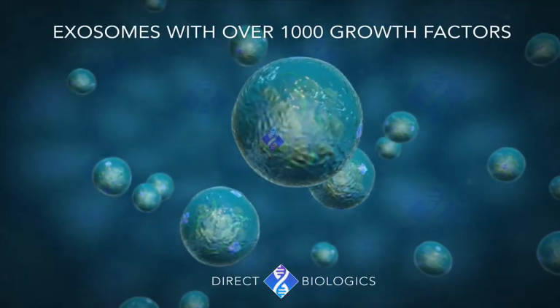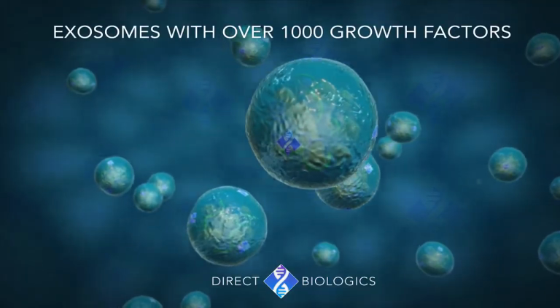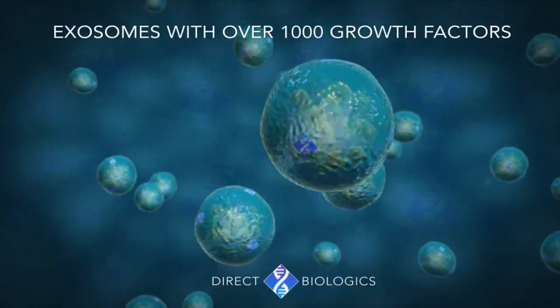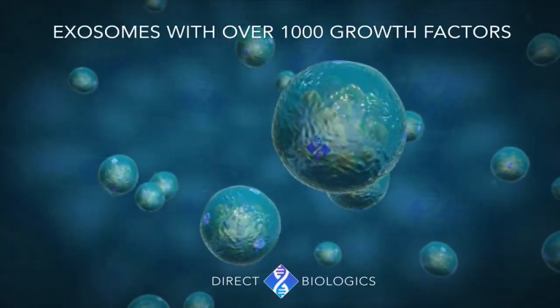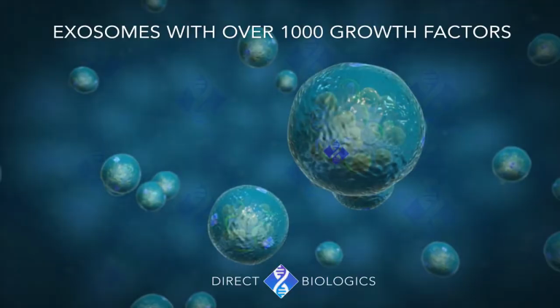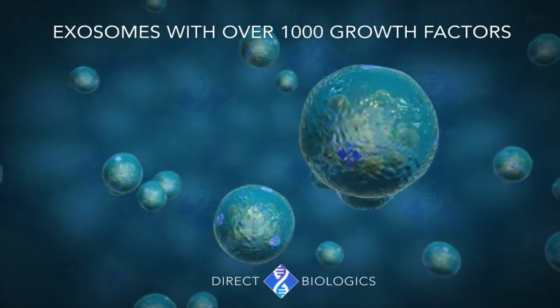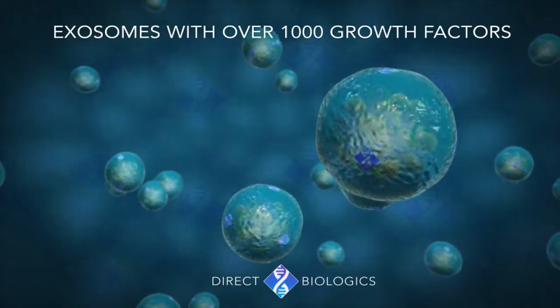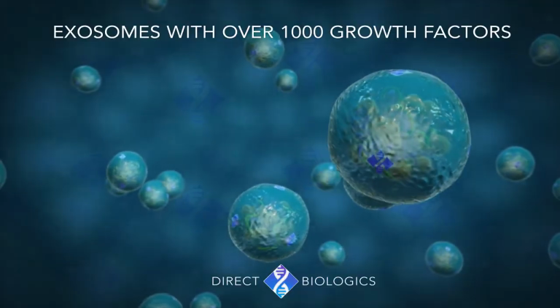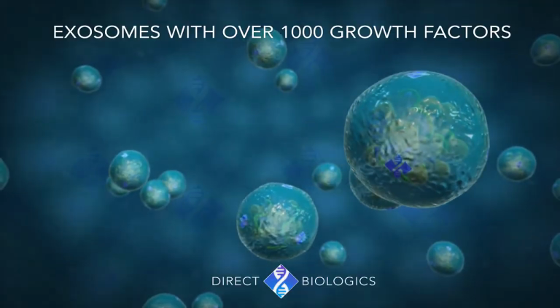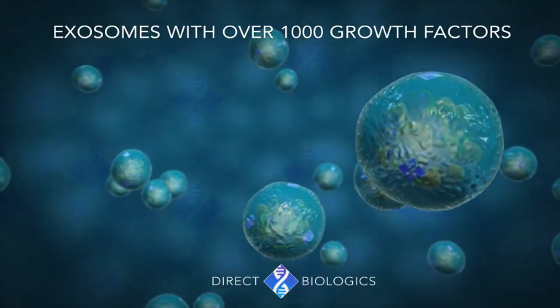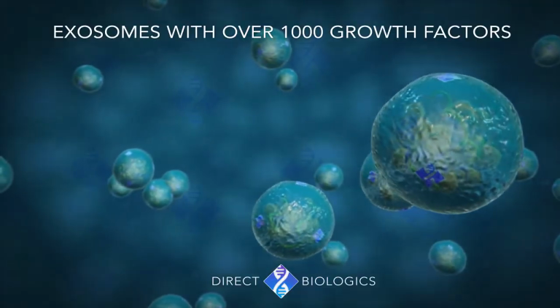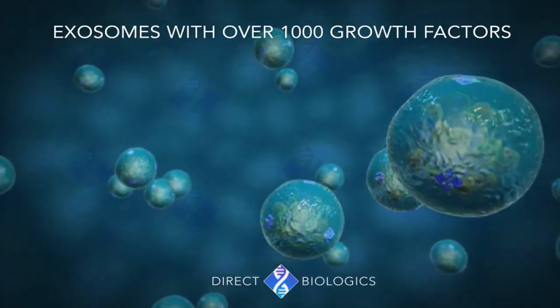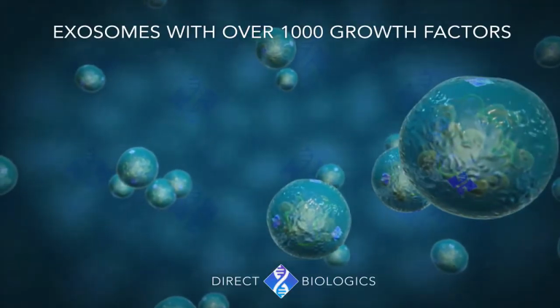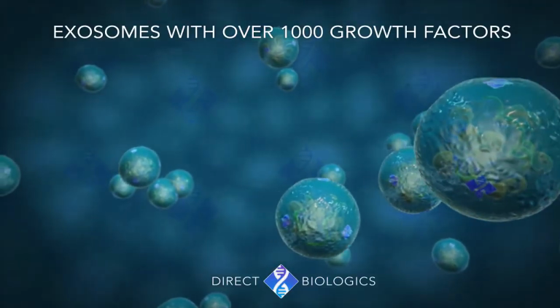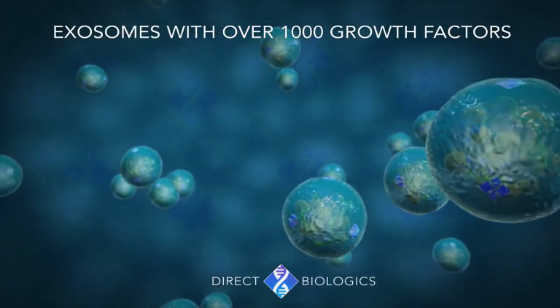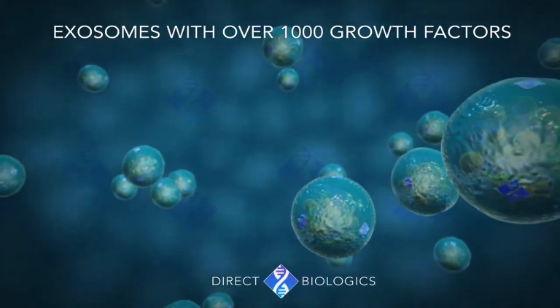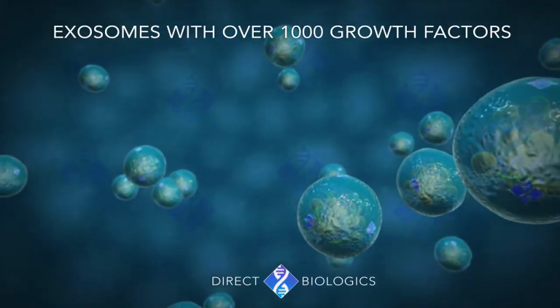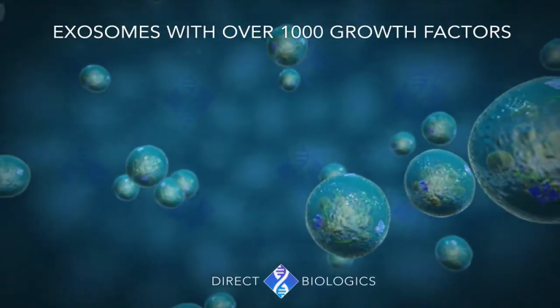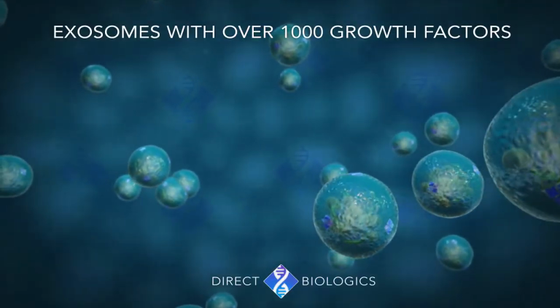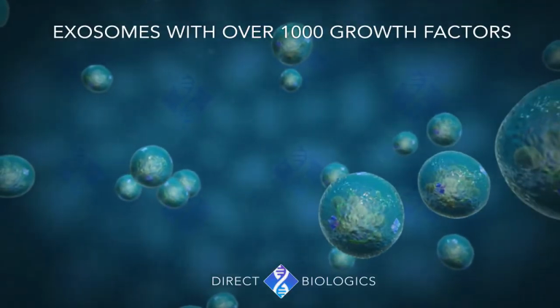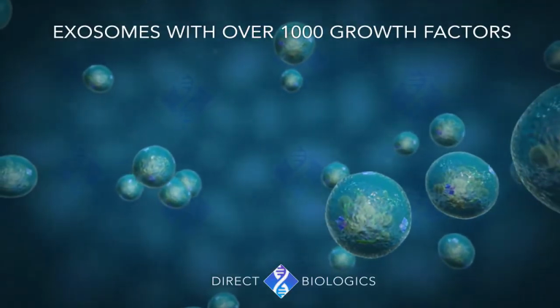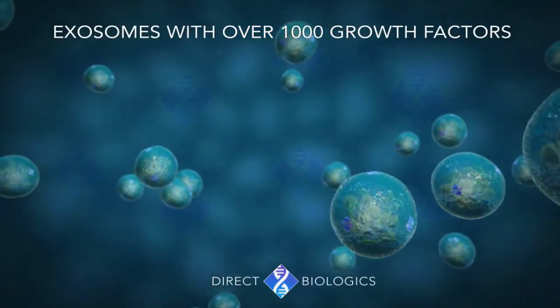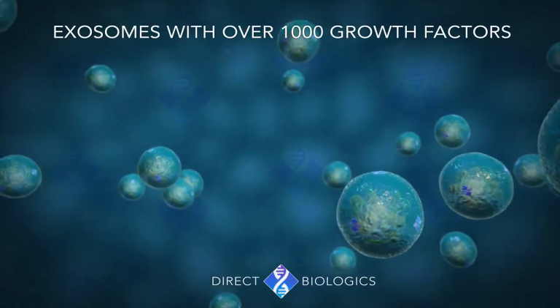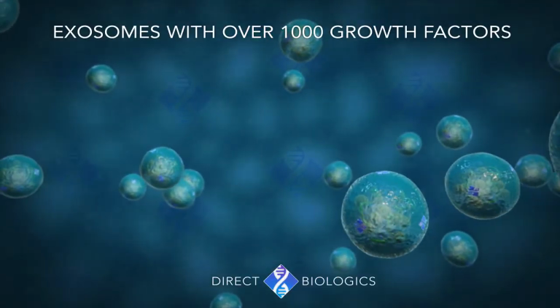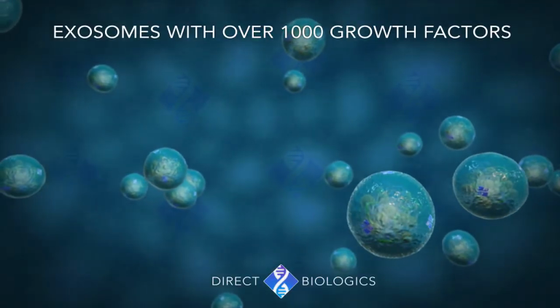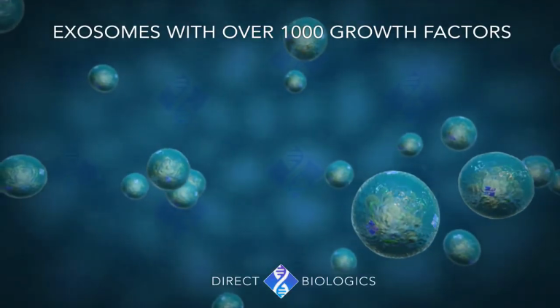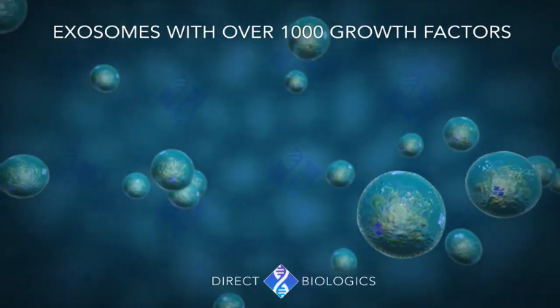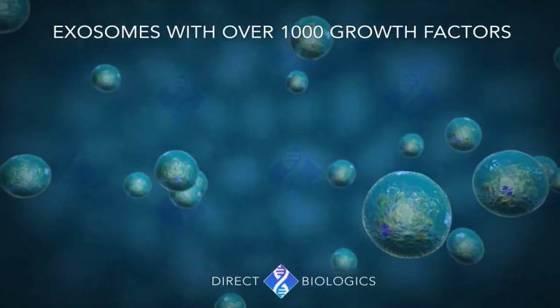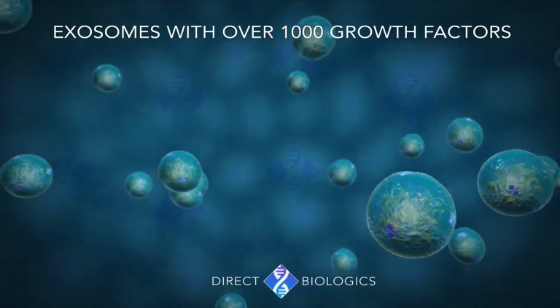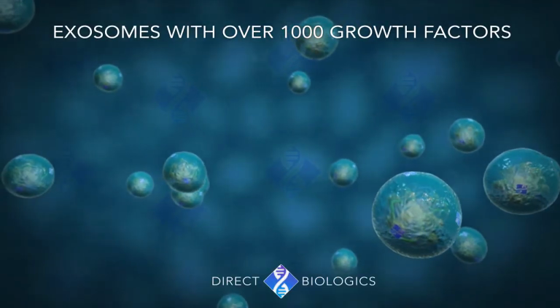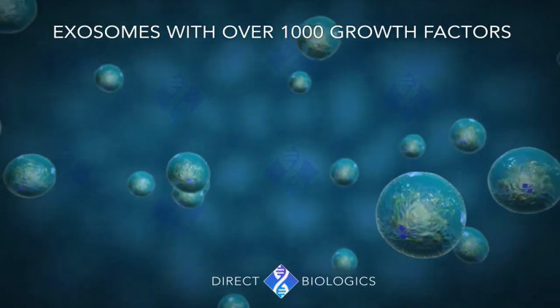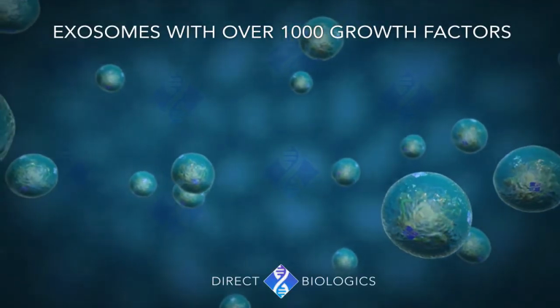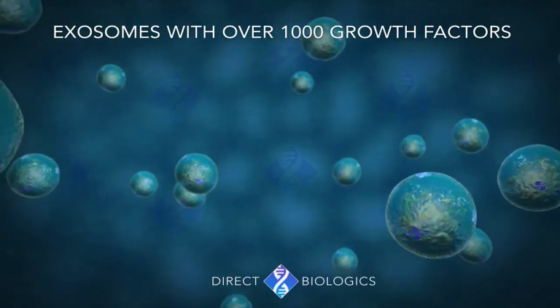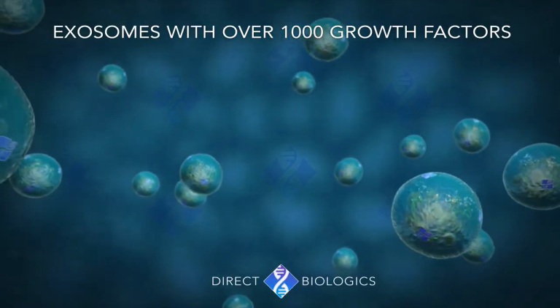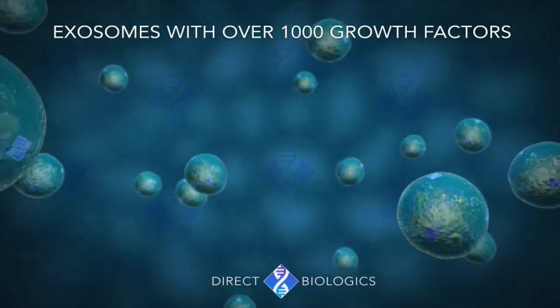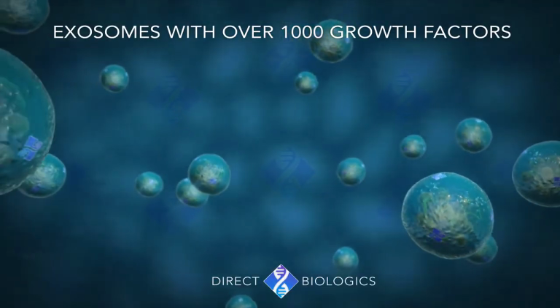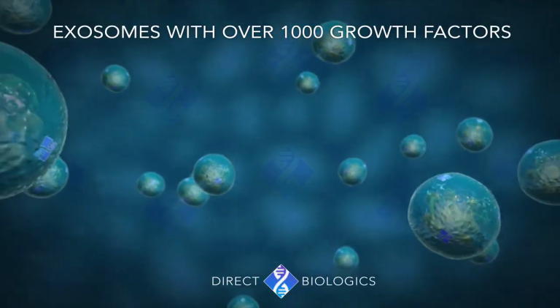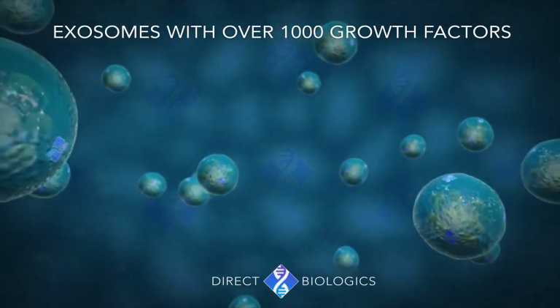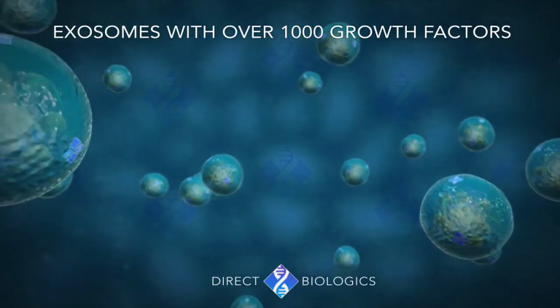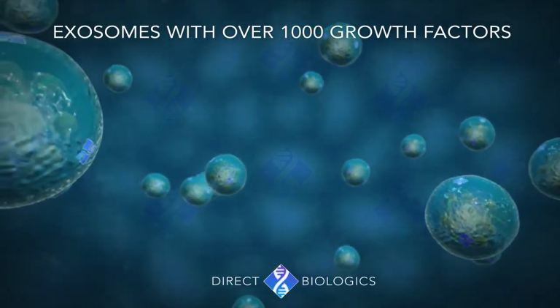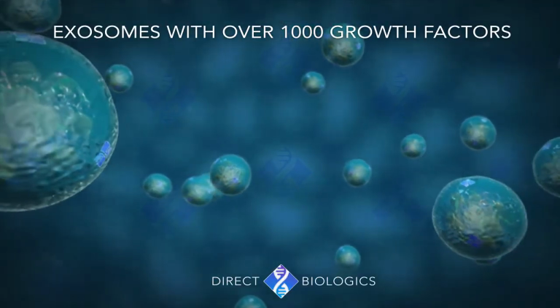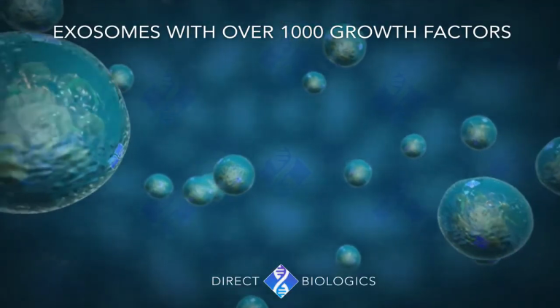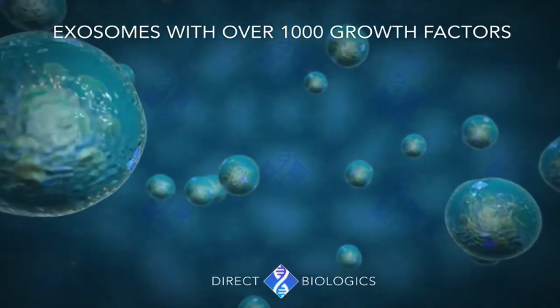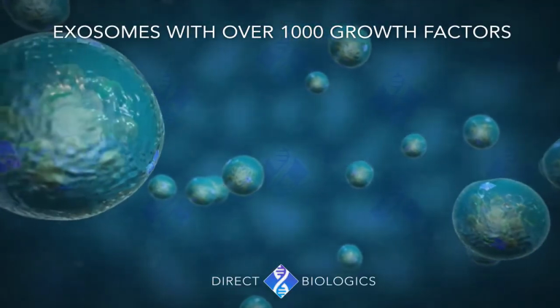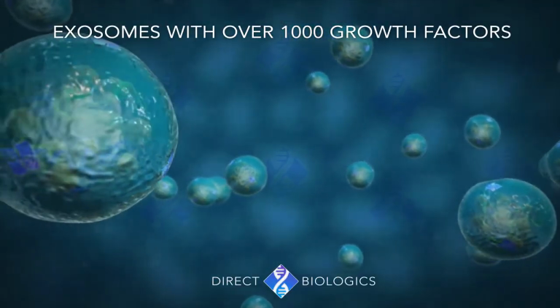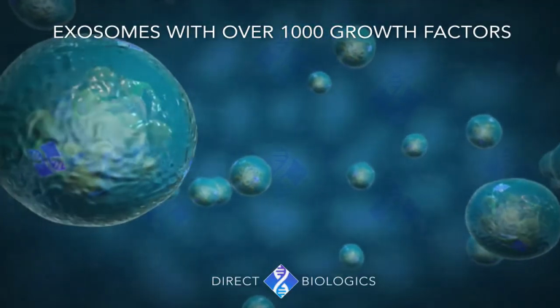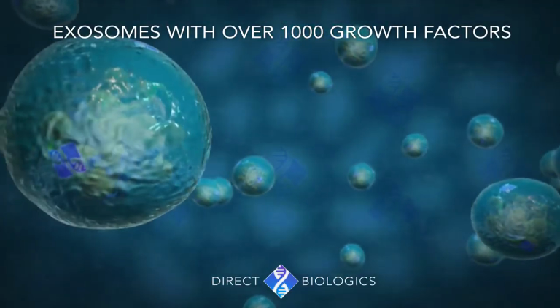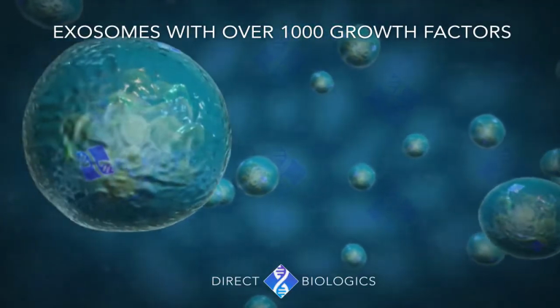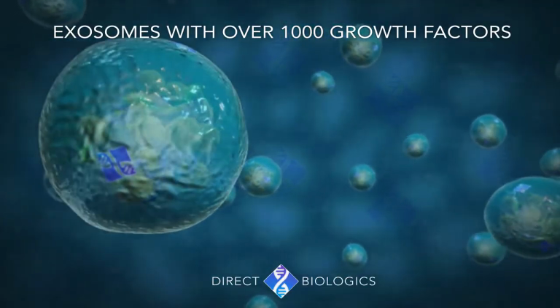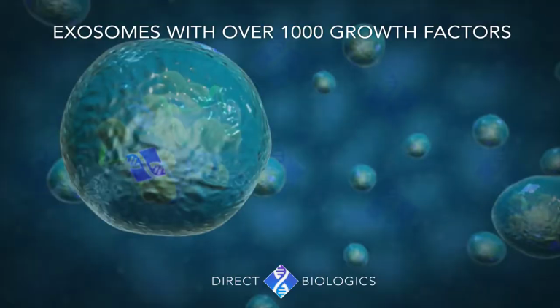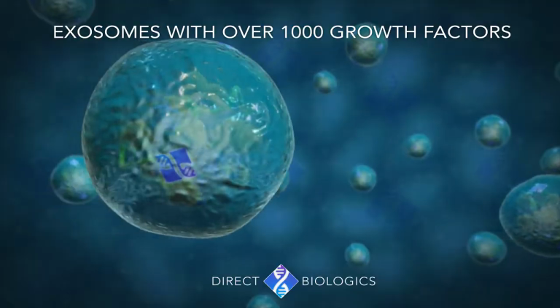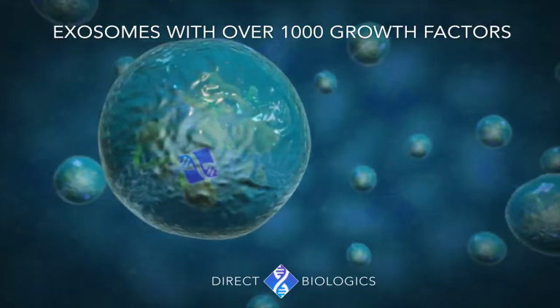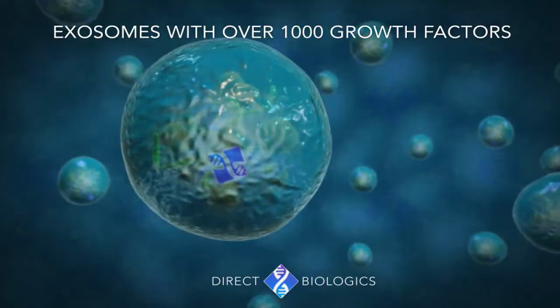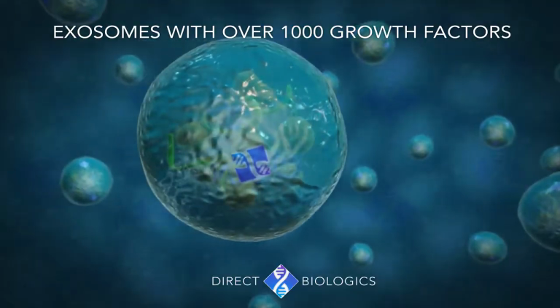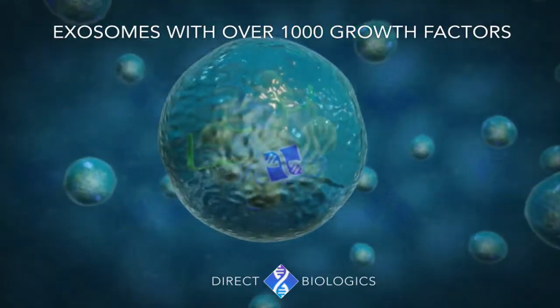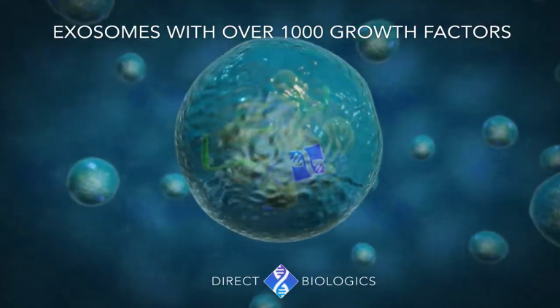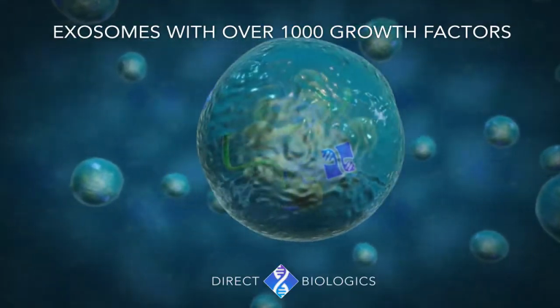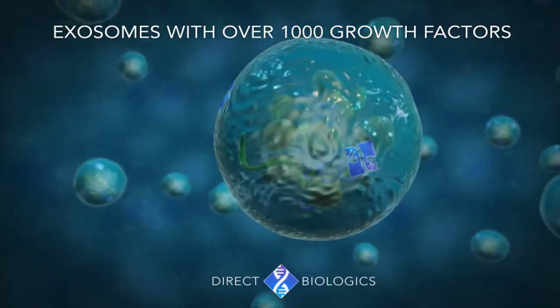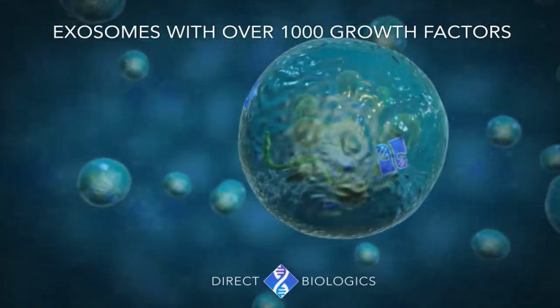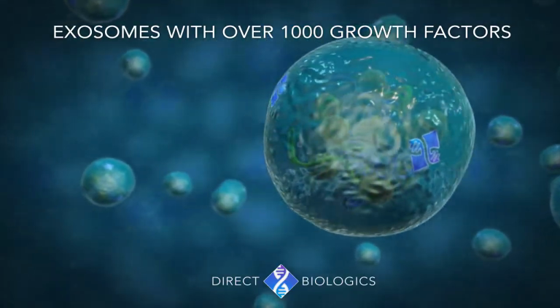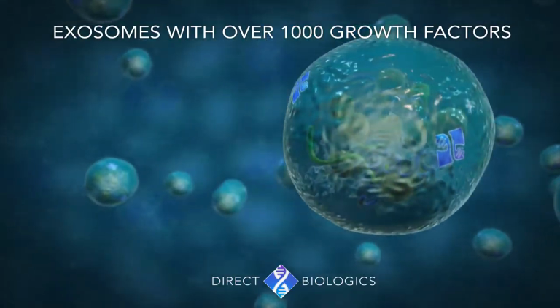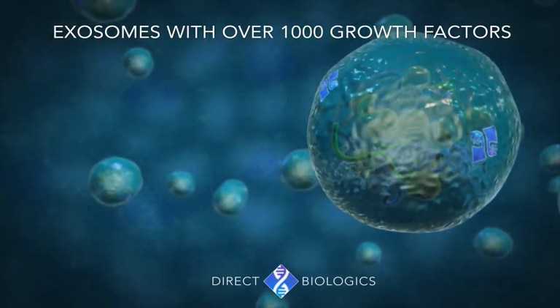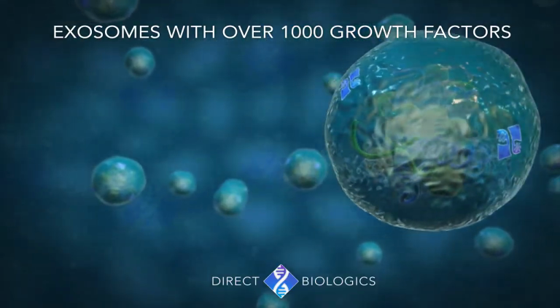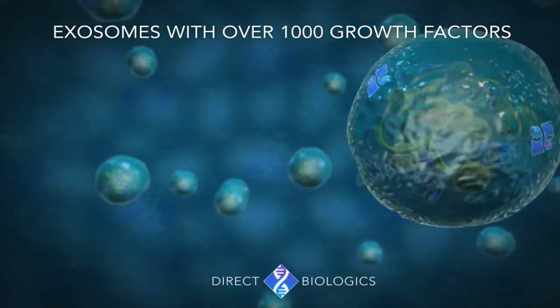These exosomes, with the presence of over a thousand plus growth factors, are being regarded as one of the purest forms of stem cell therapy.